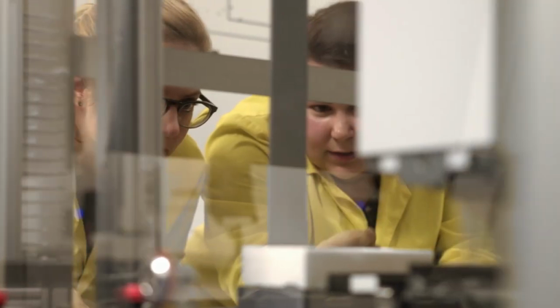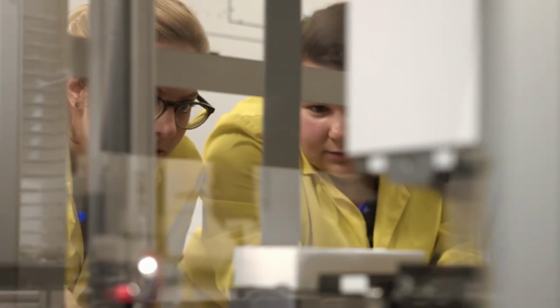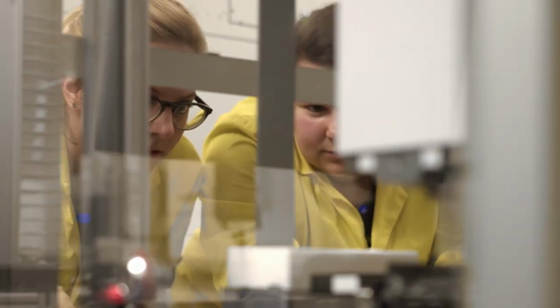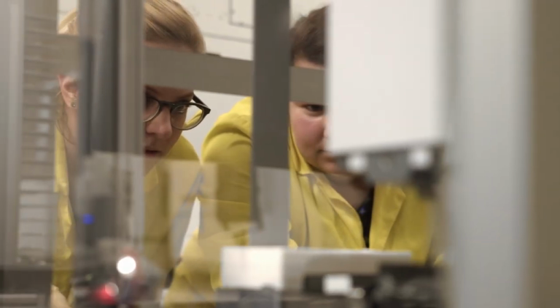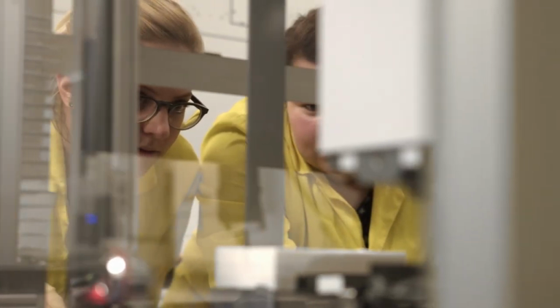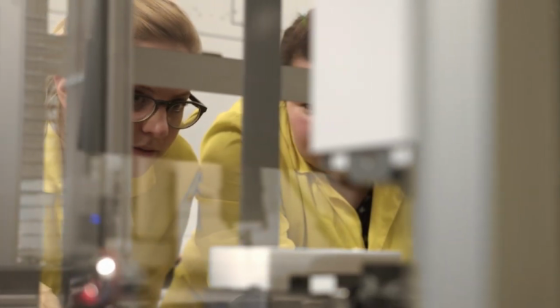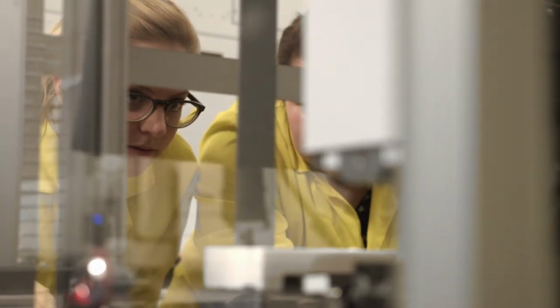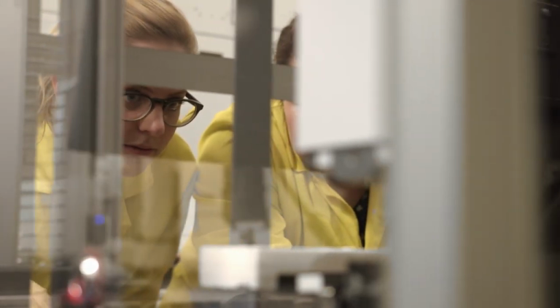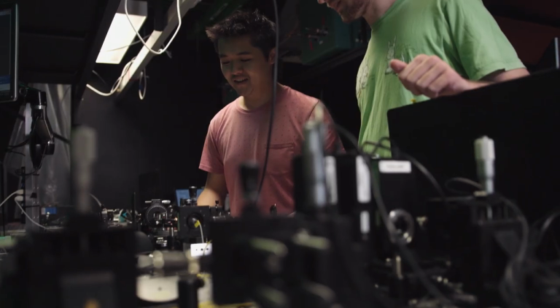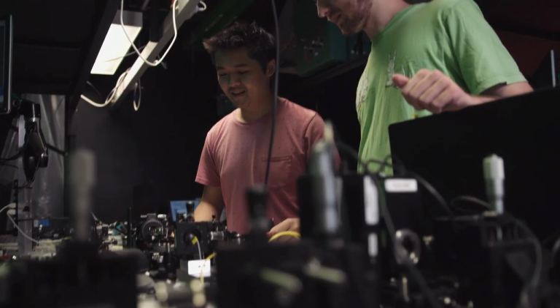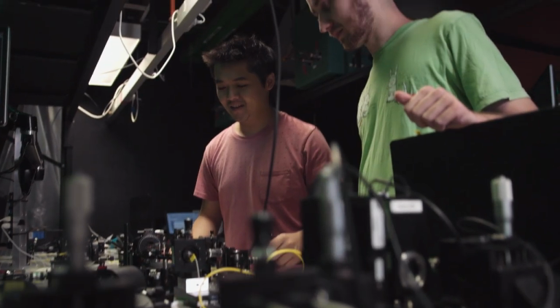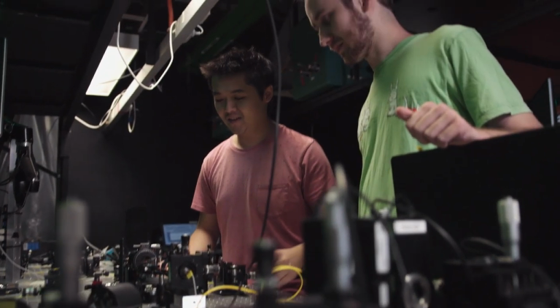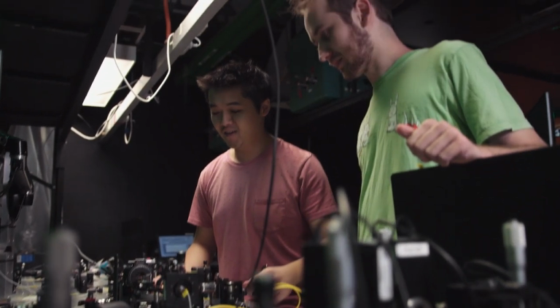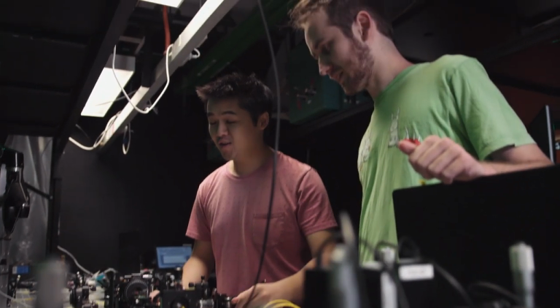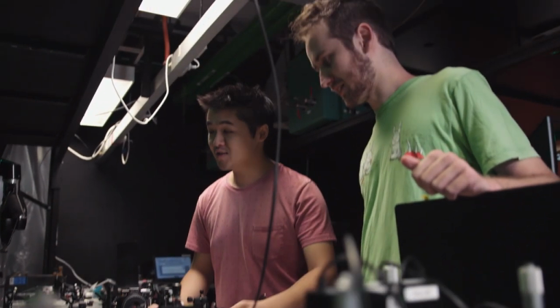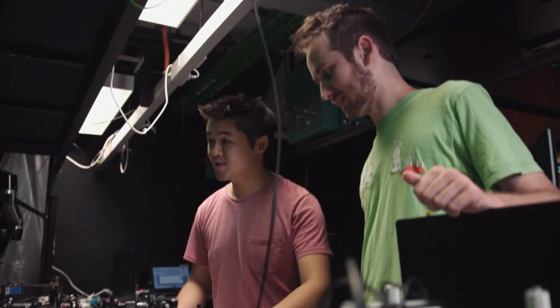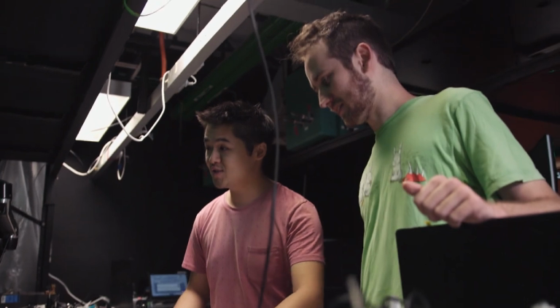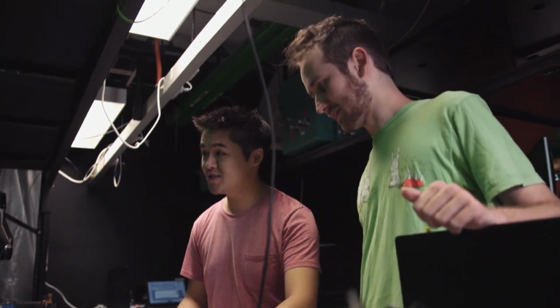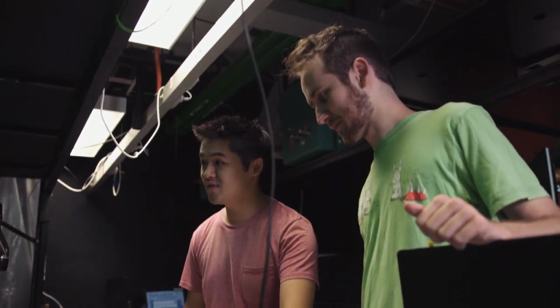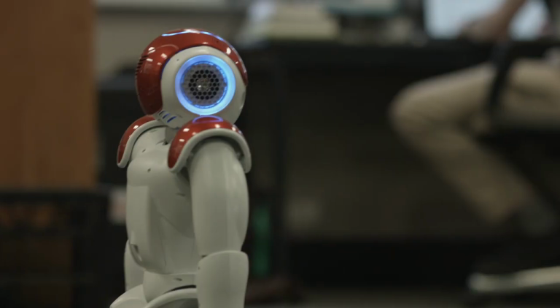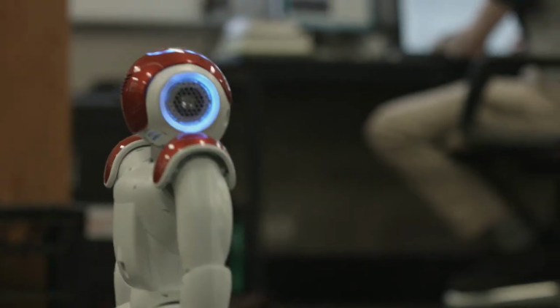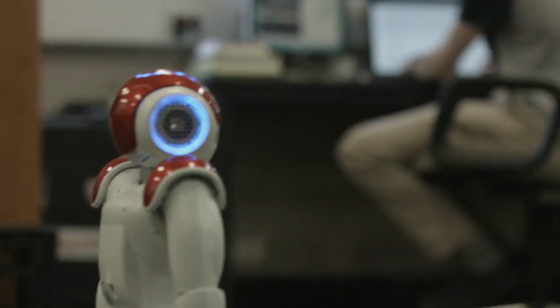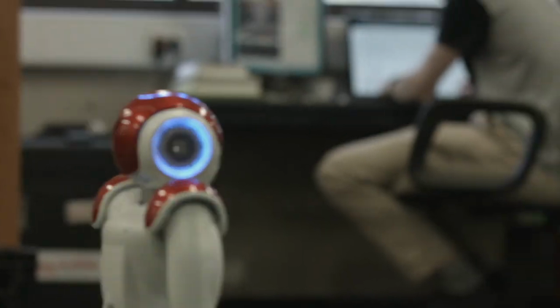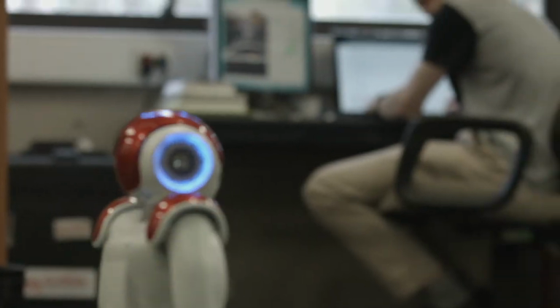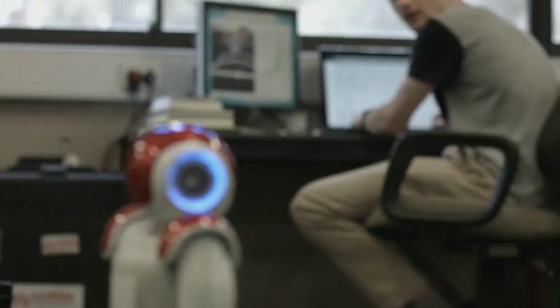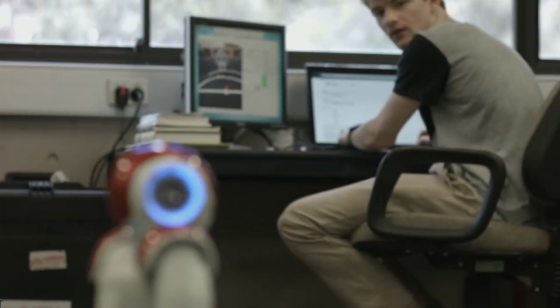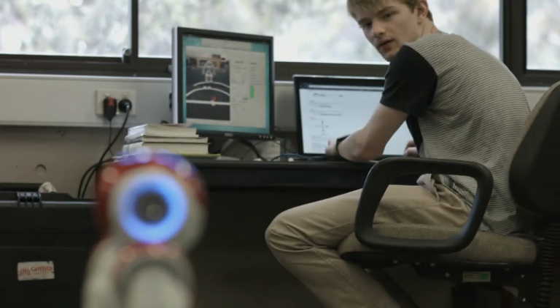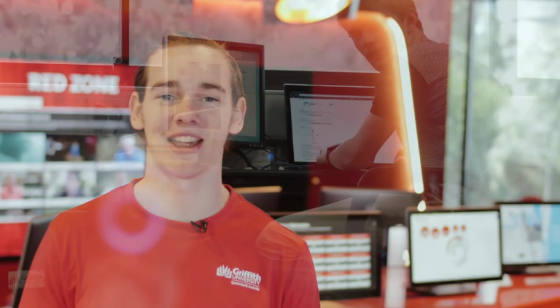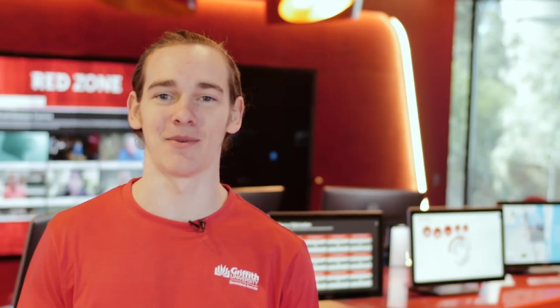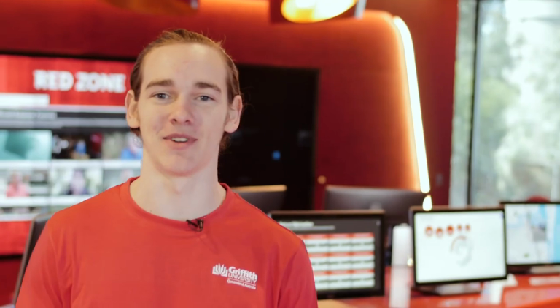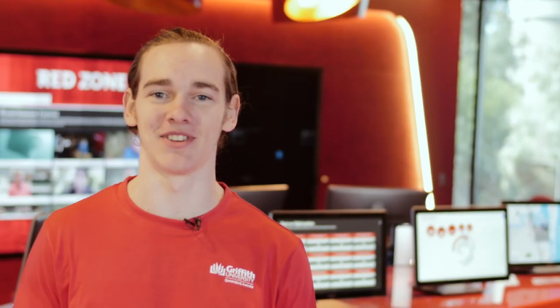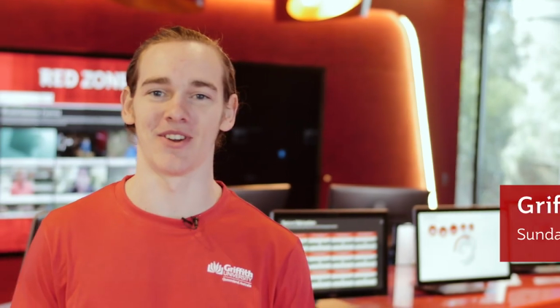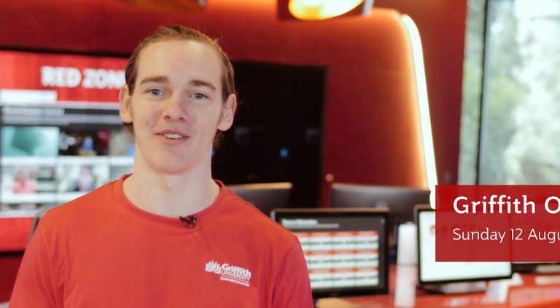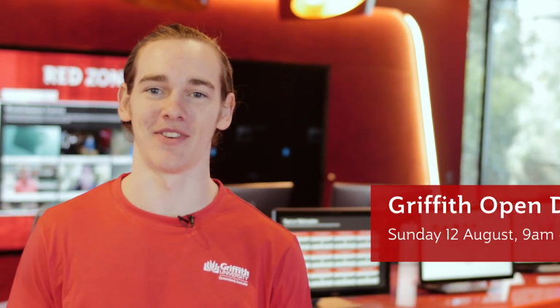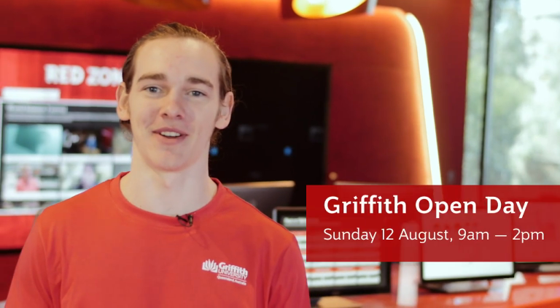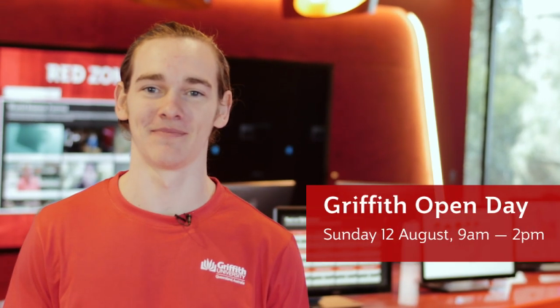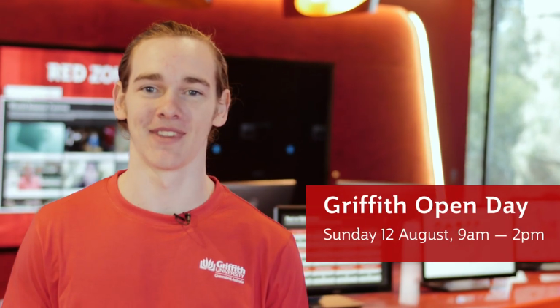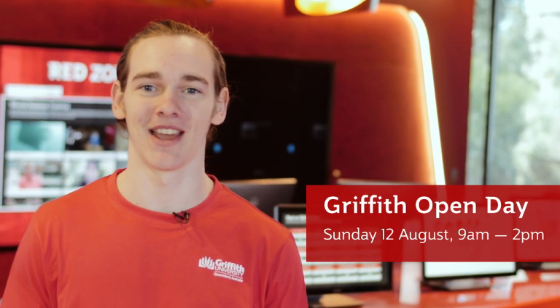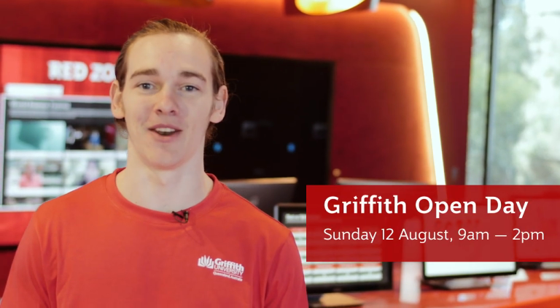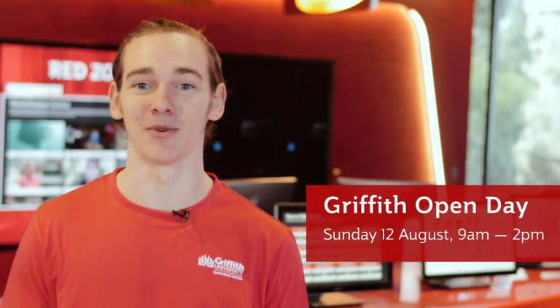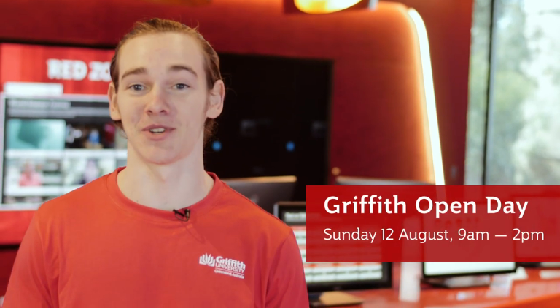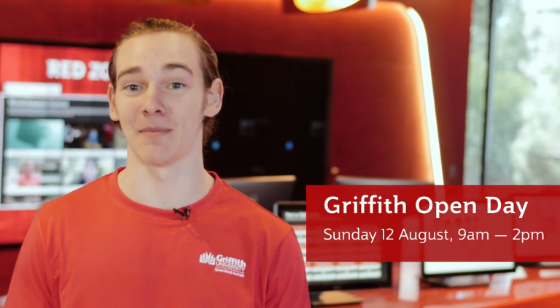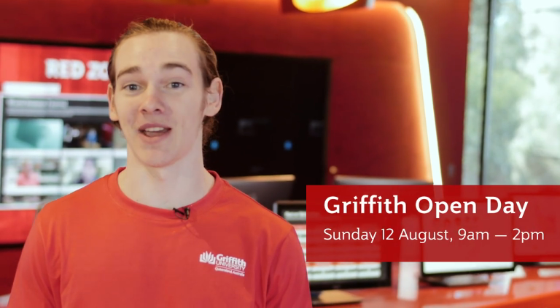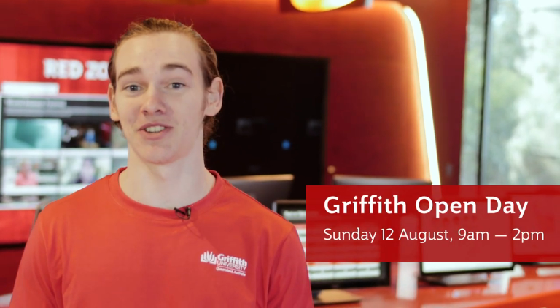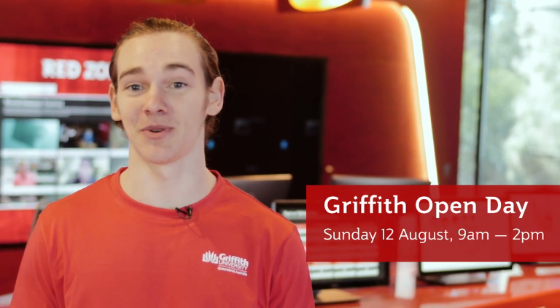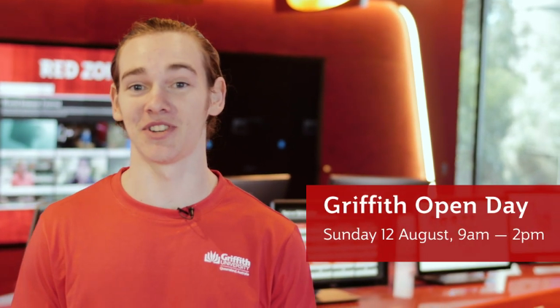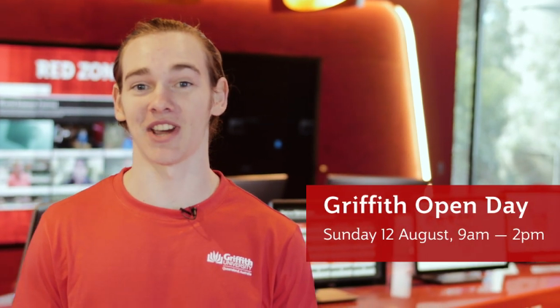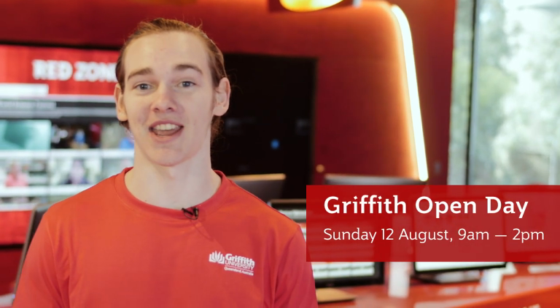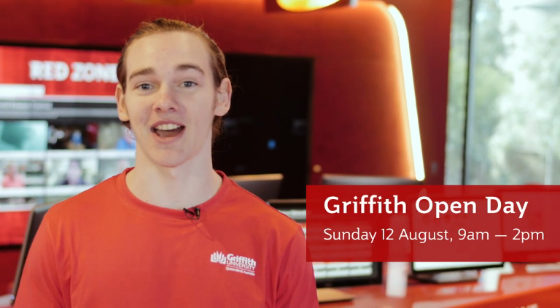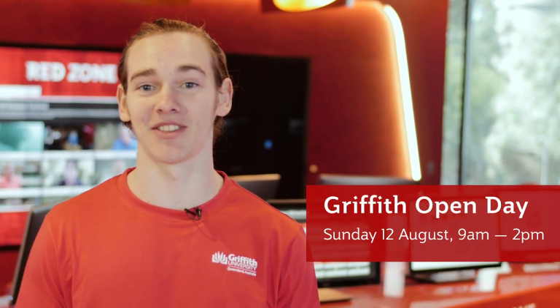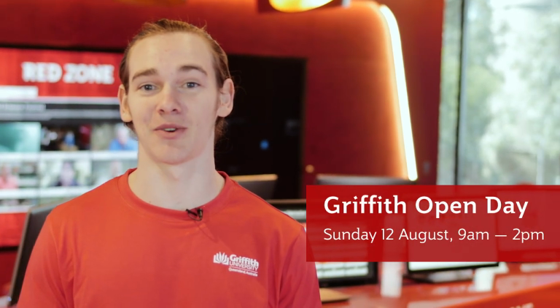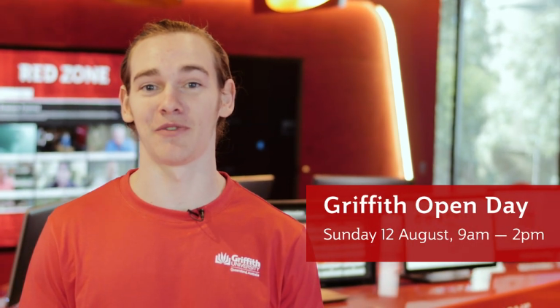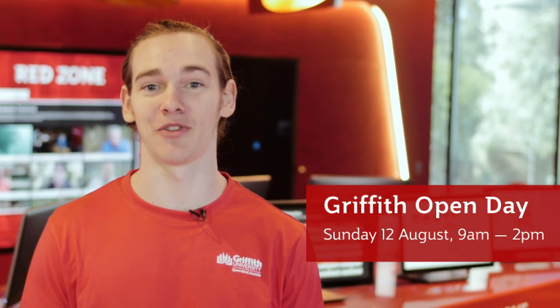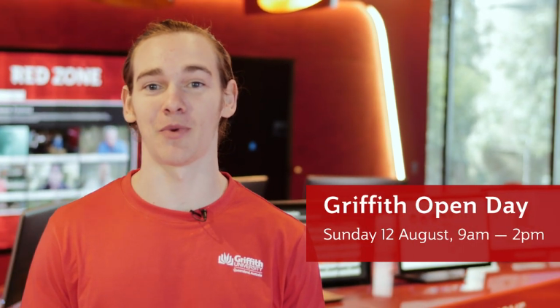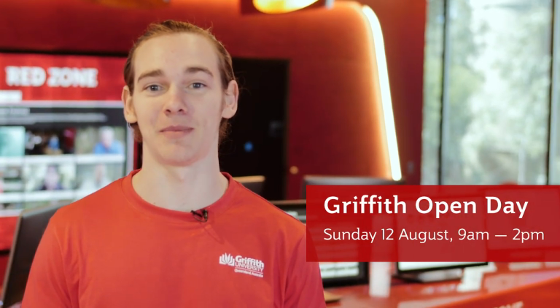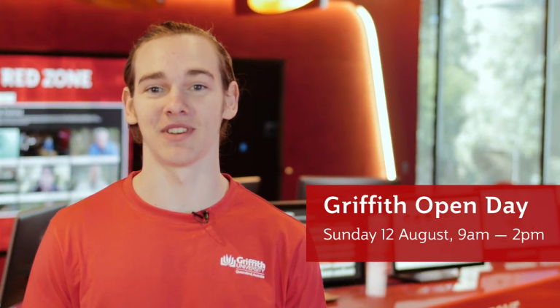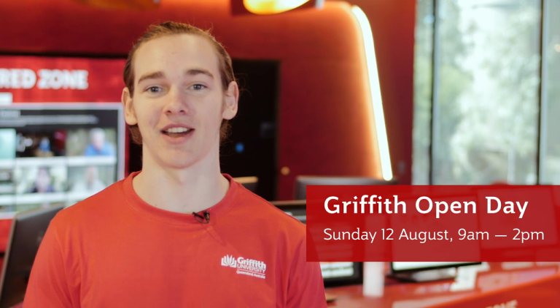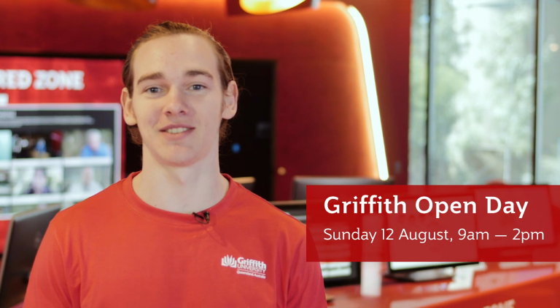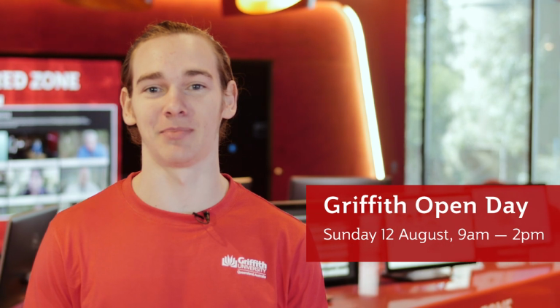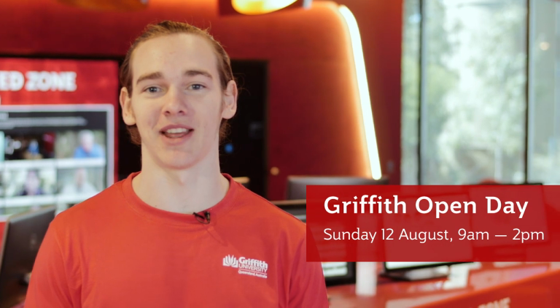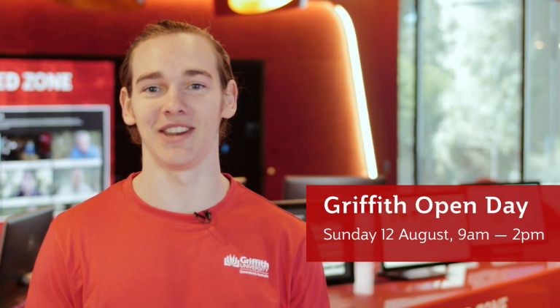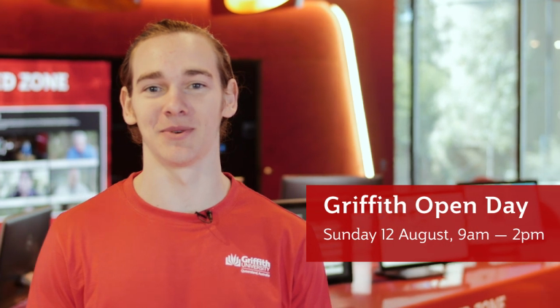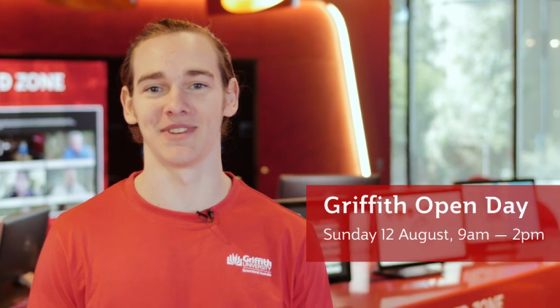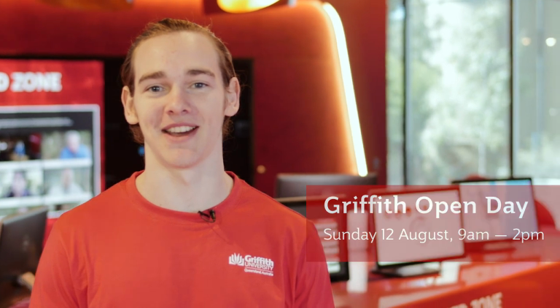If you're interested in studying STEM at Griffith, make sure you check out what's on offer and also make sure to check out the Griffith website to plan your day.